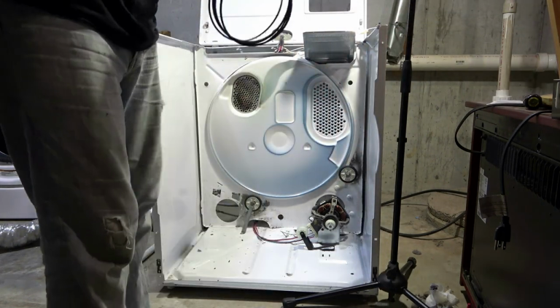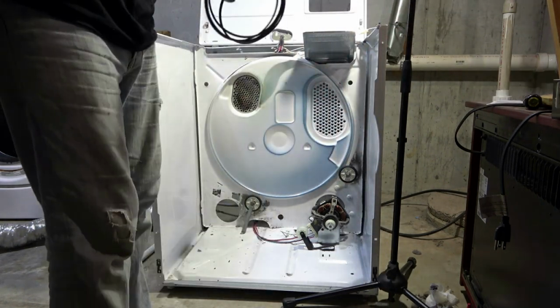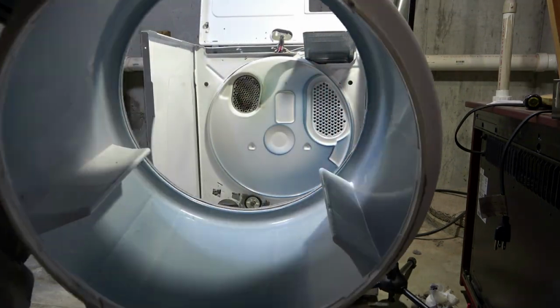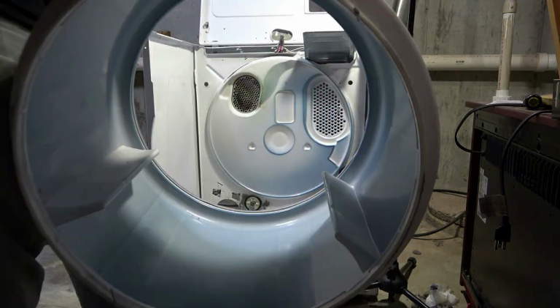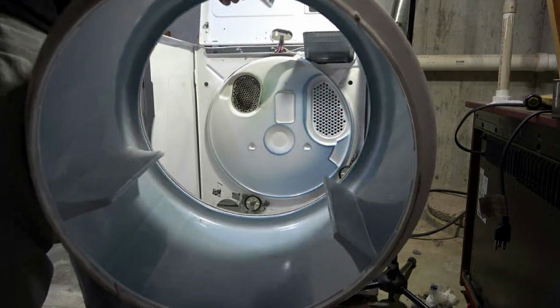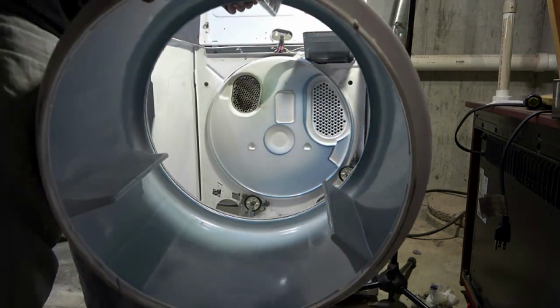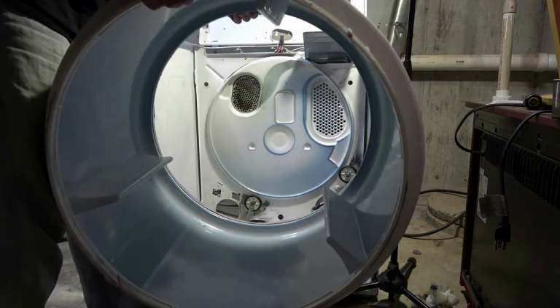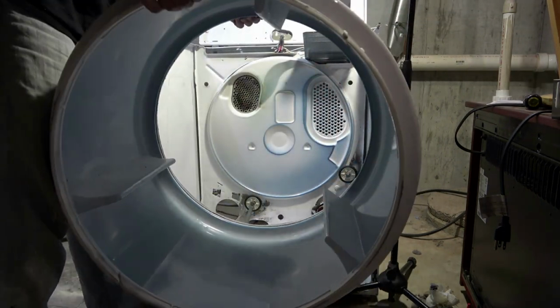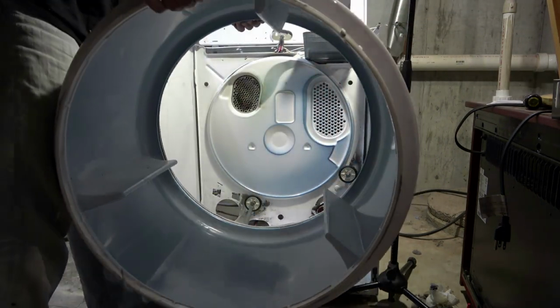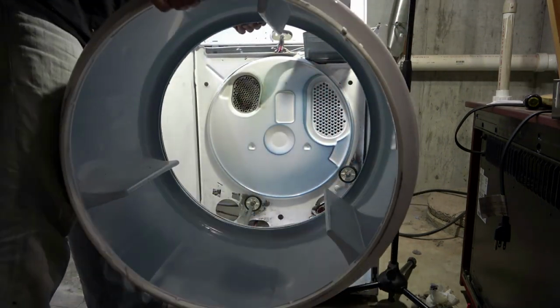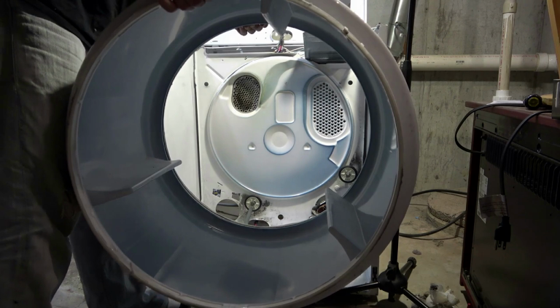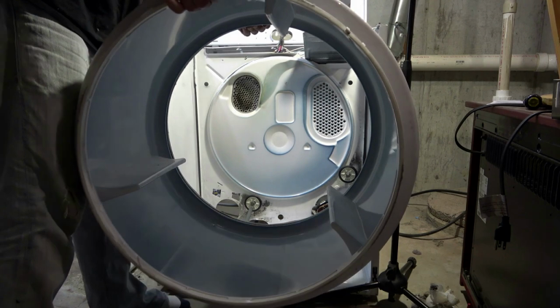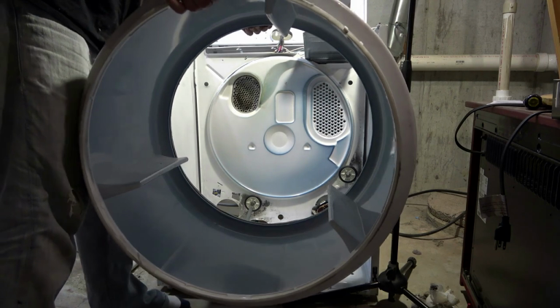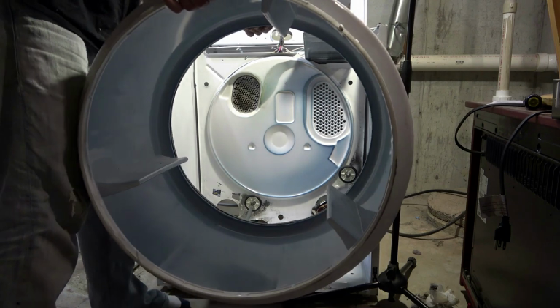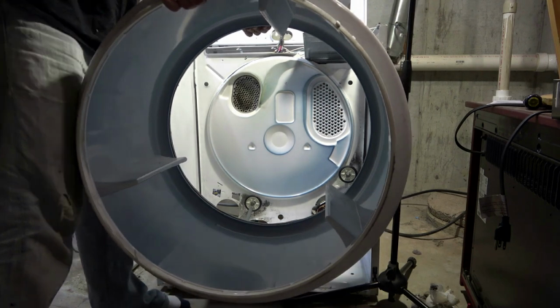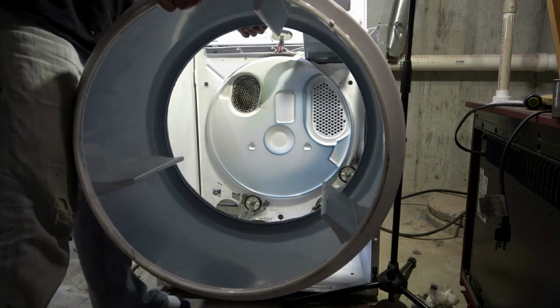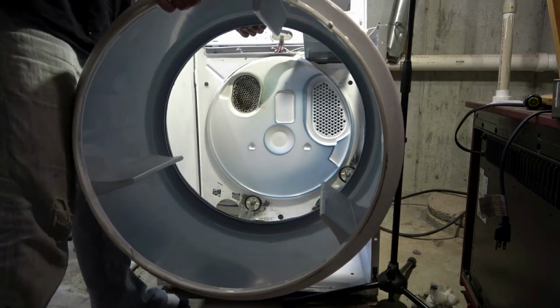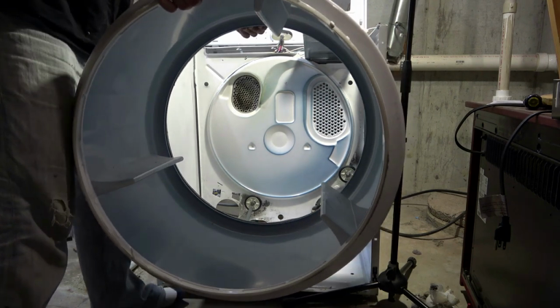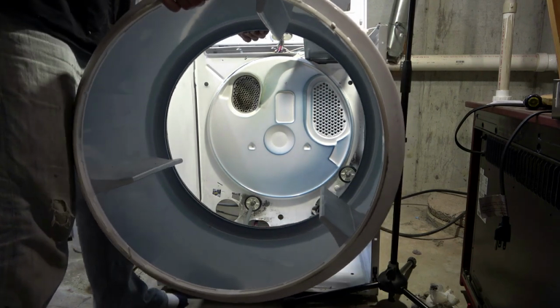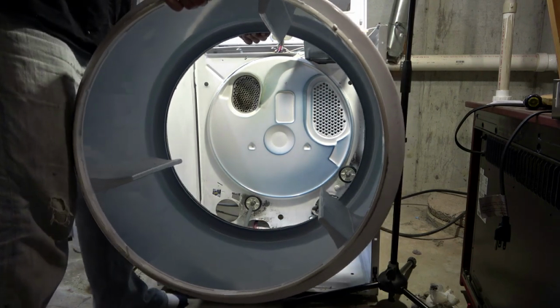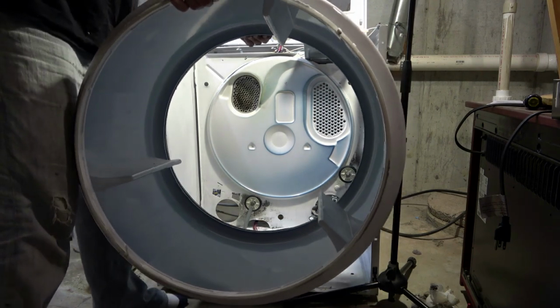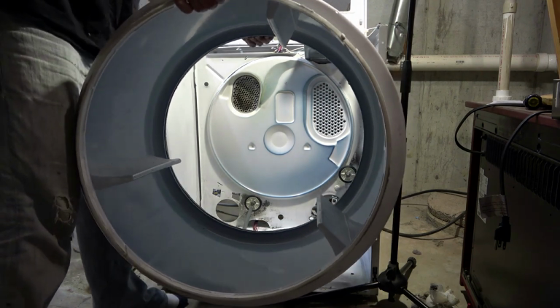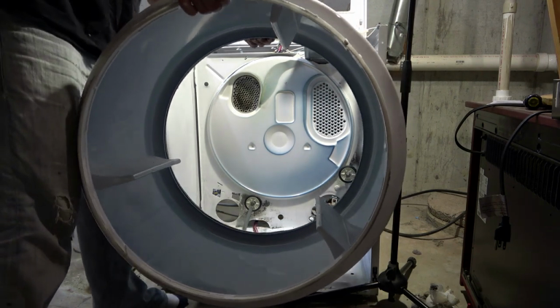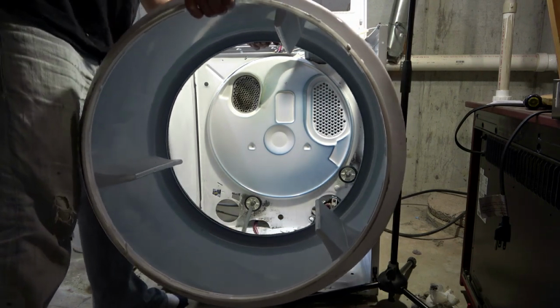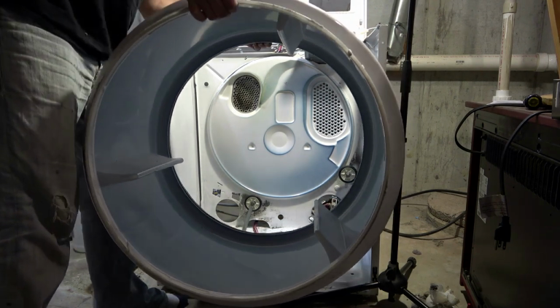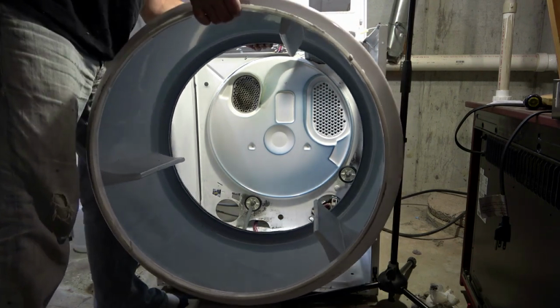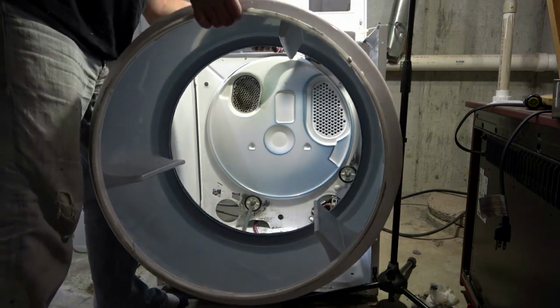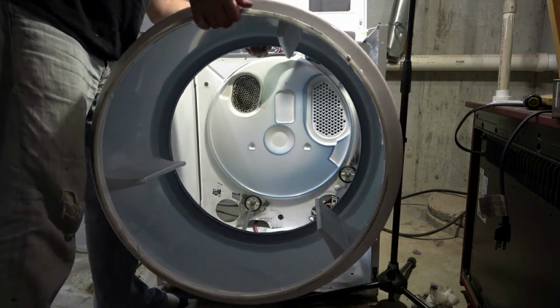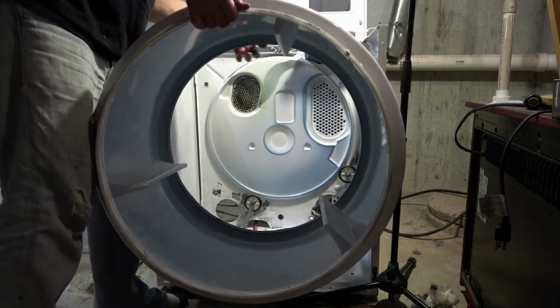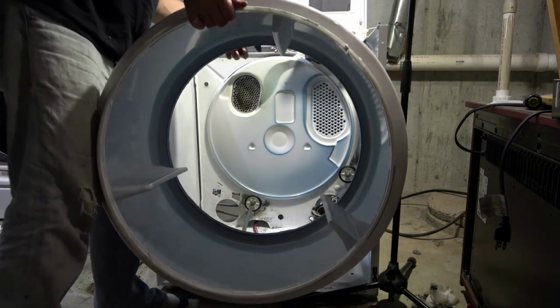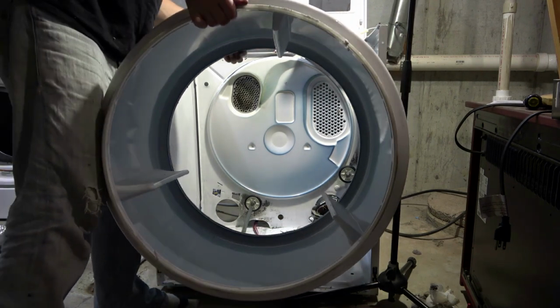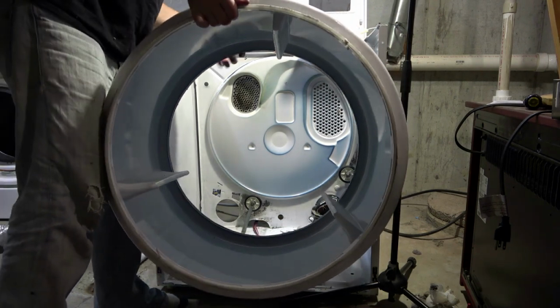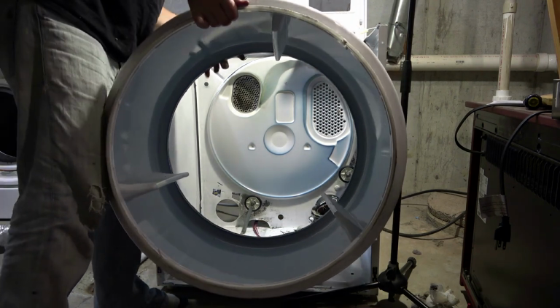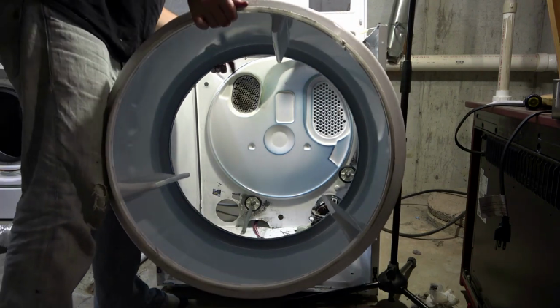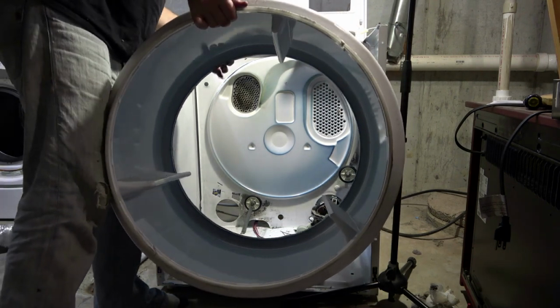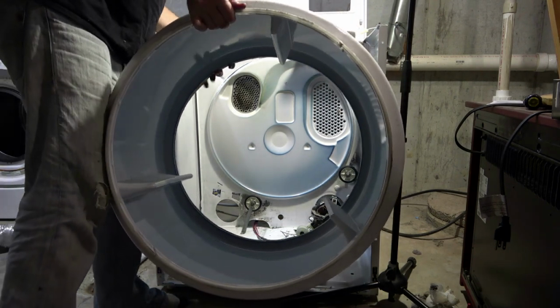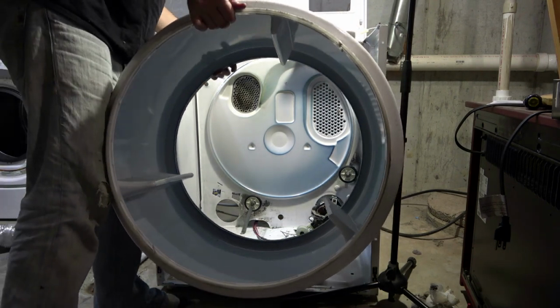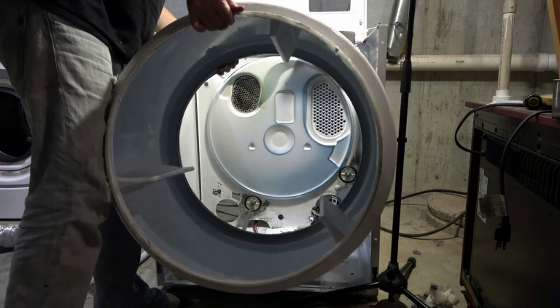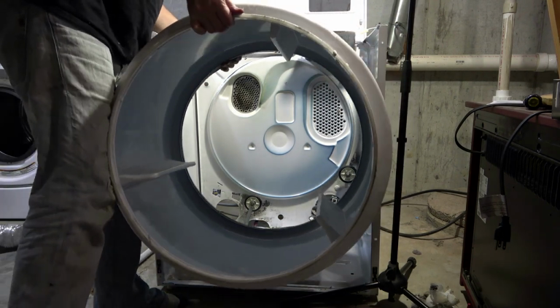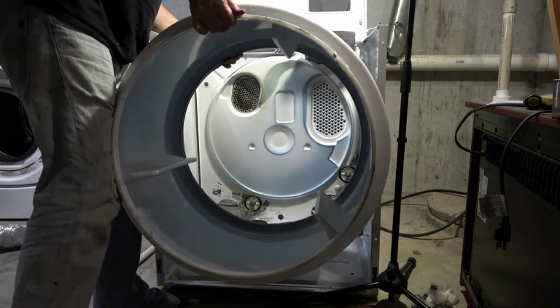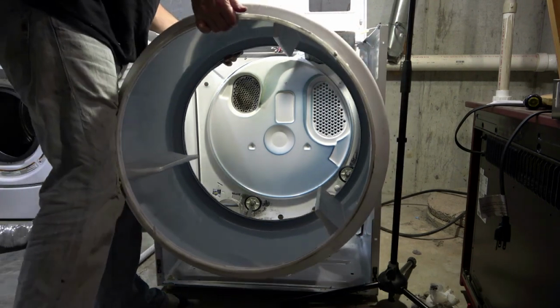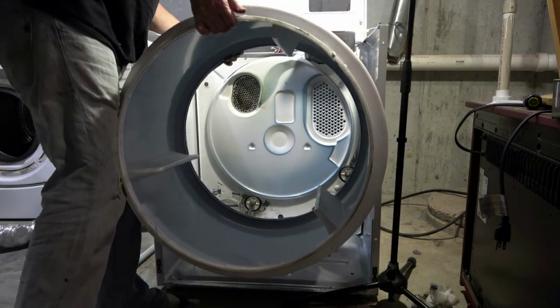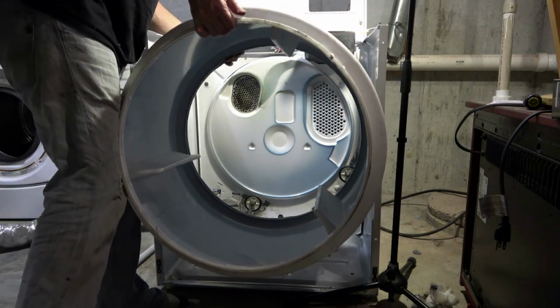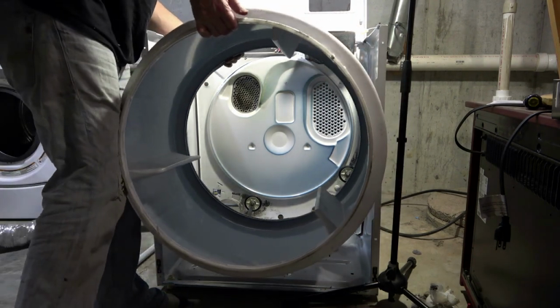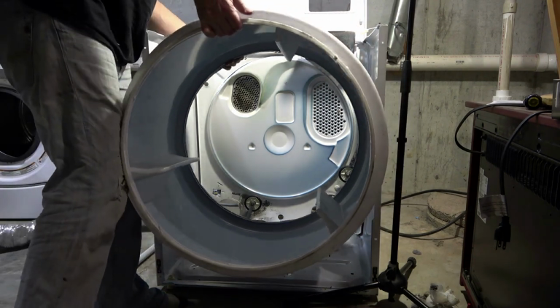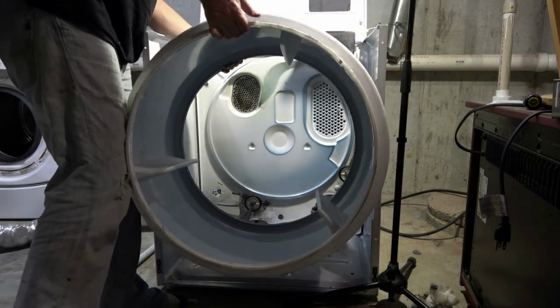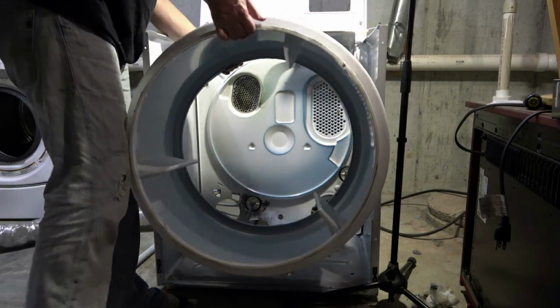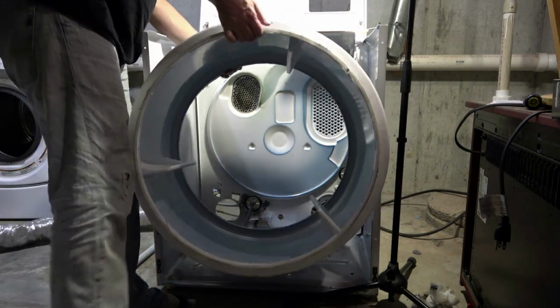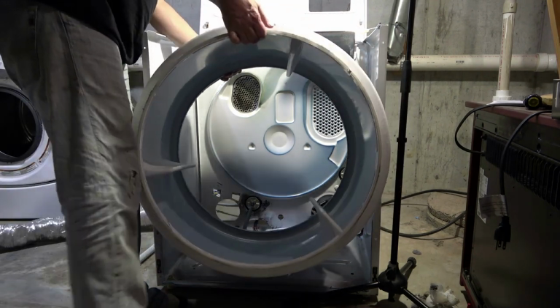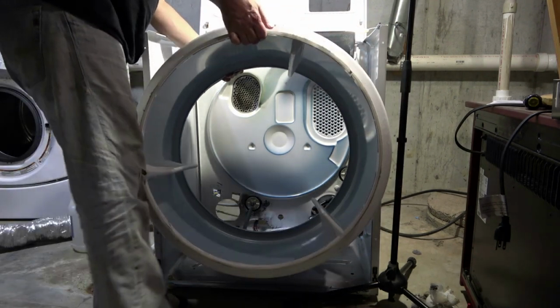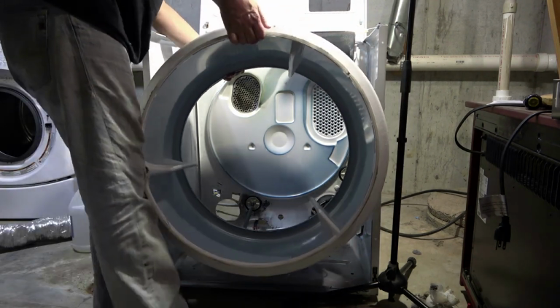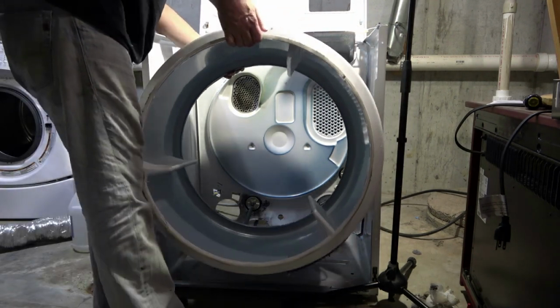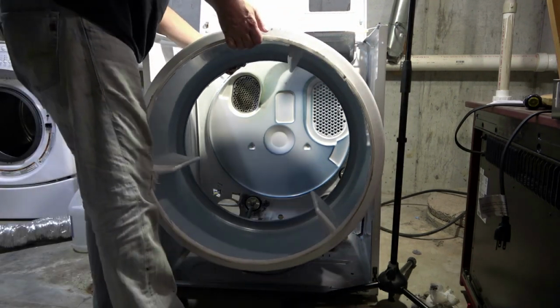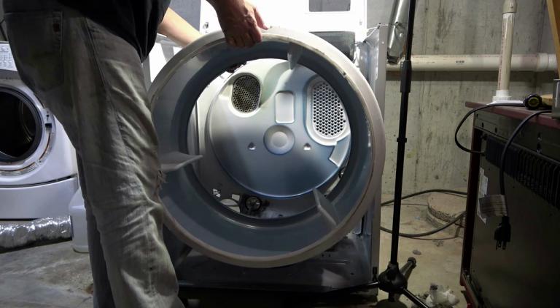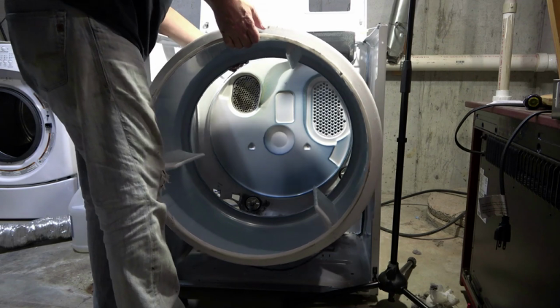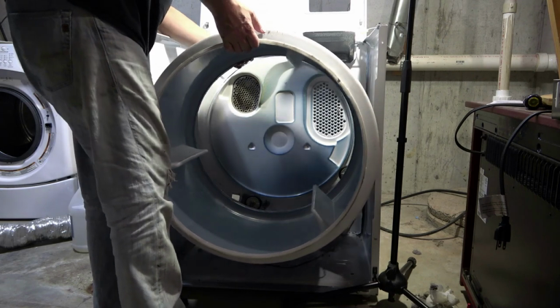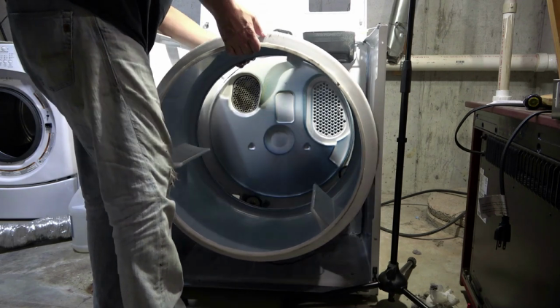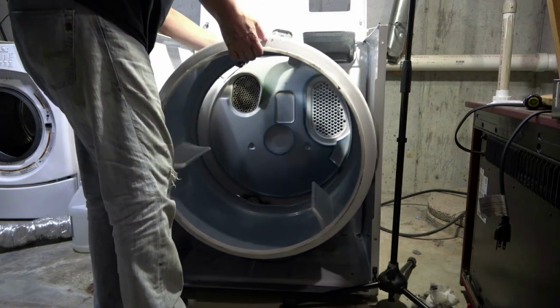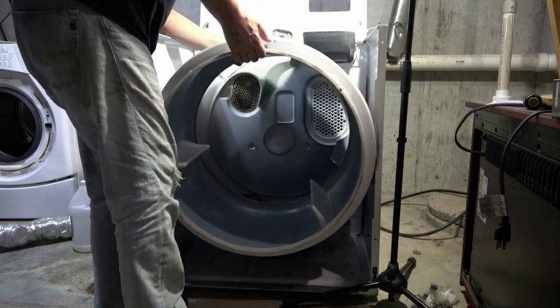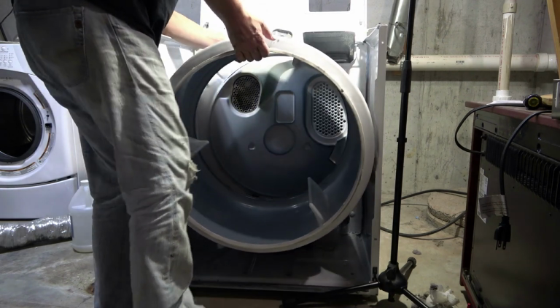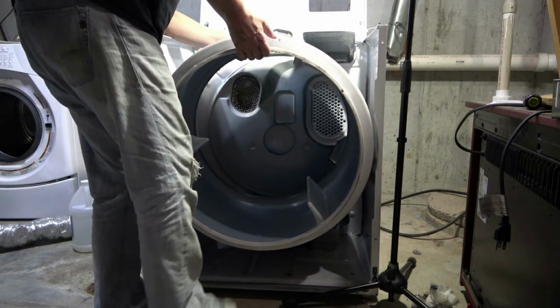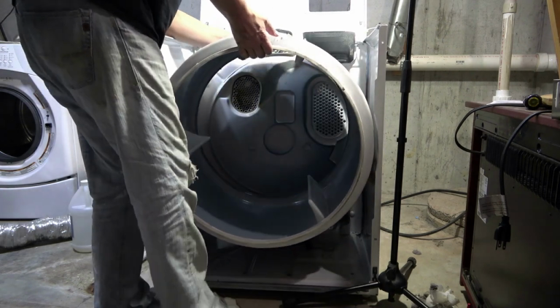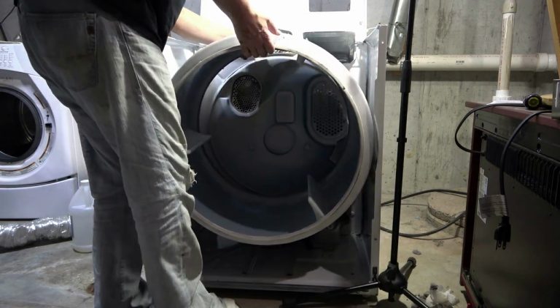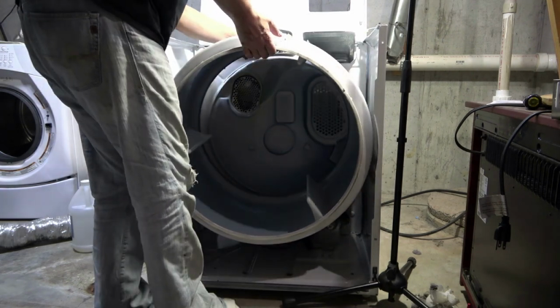The old belt is not that bad, but I'm going to replace it anyway. The felt side of the tug goes toward the back of the shoe, it looks like.